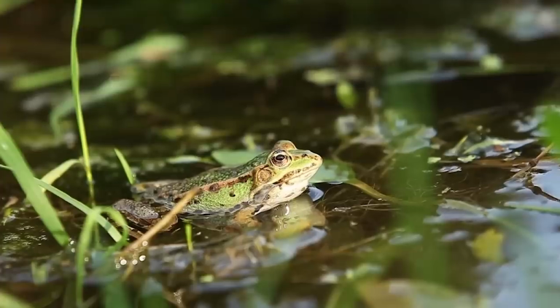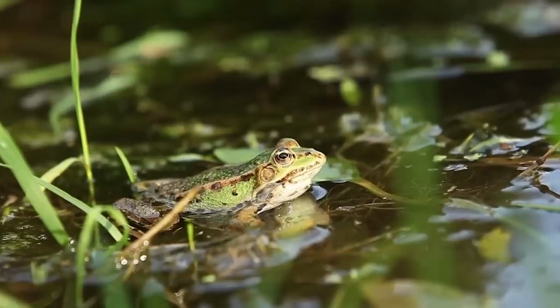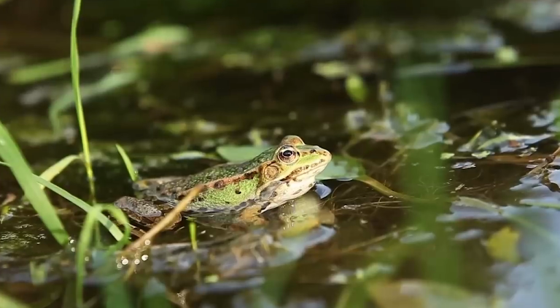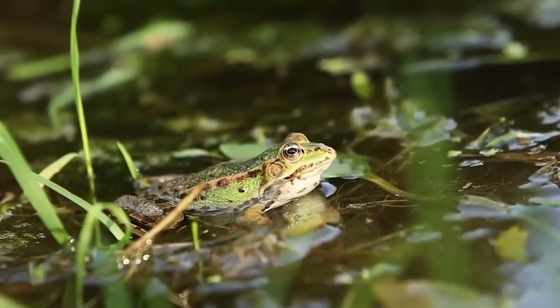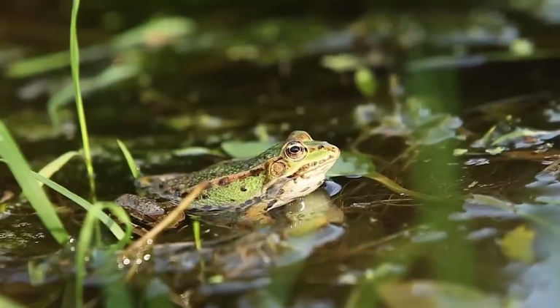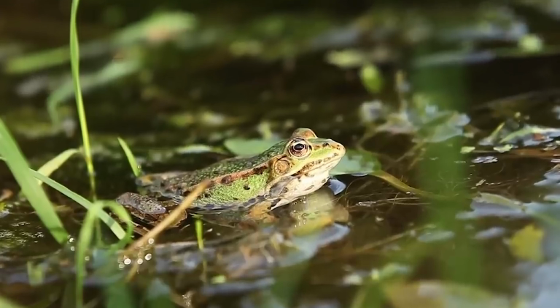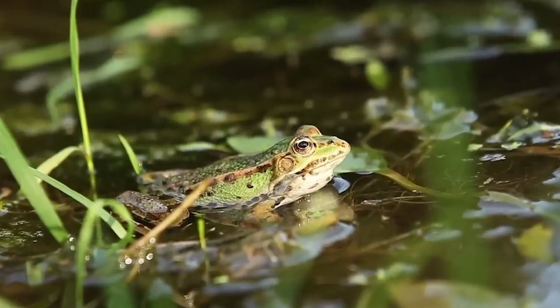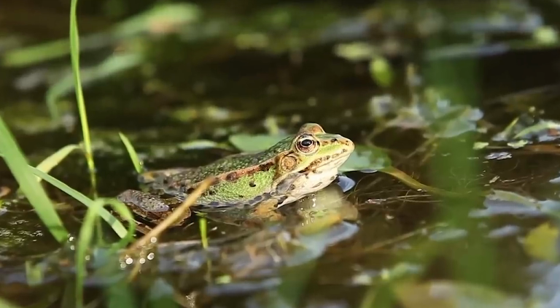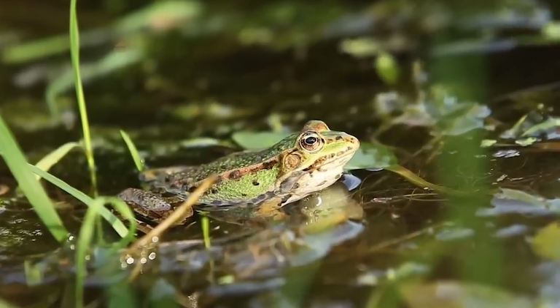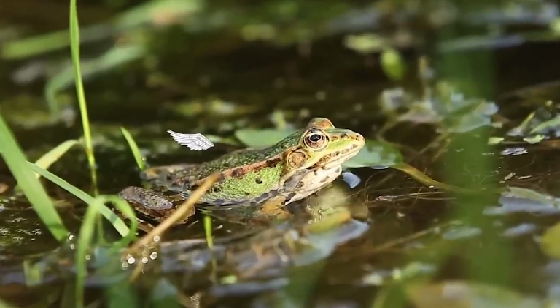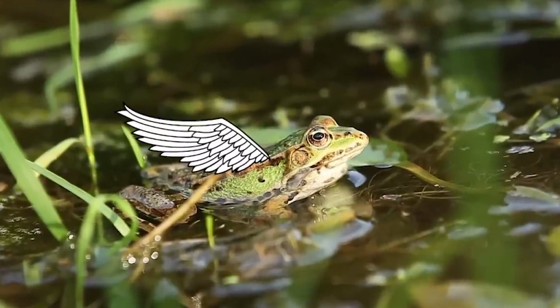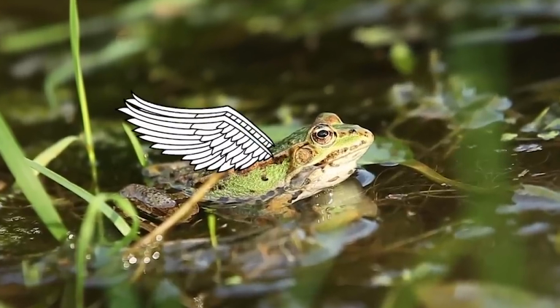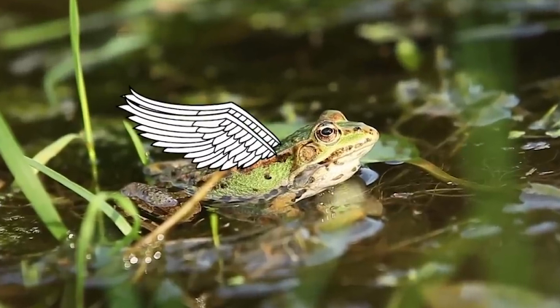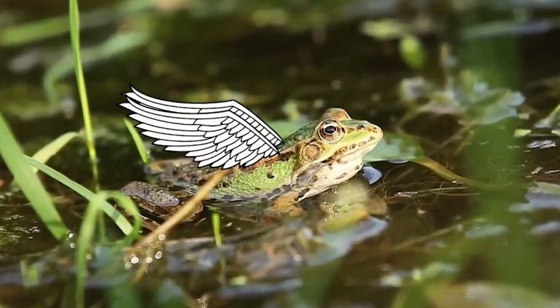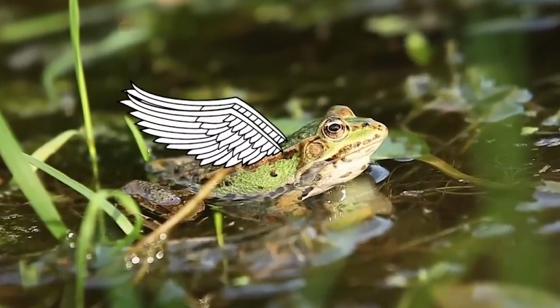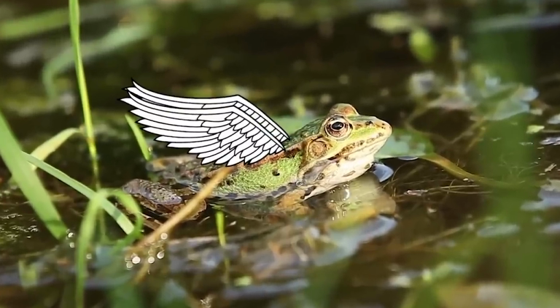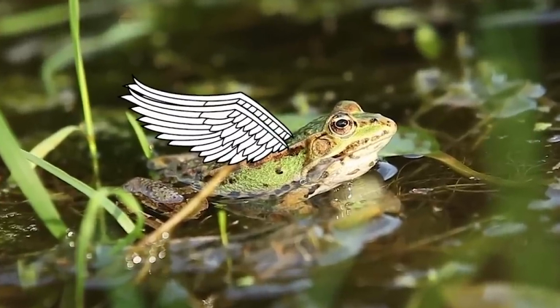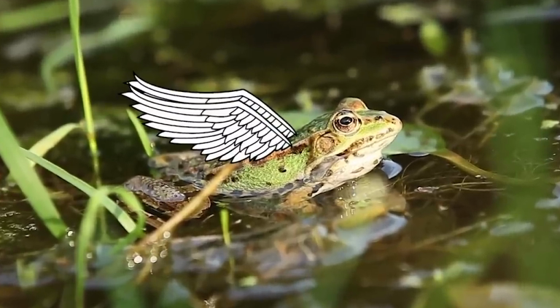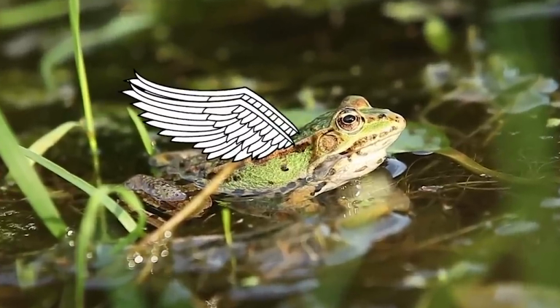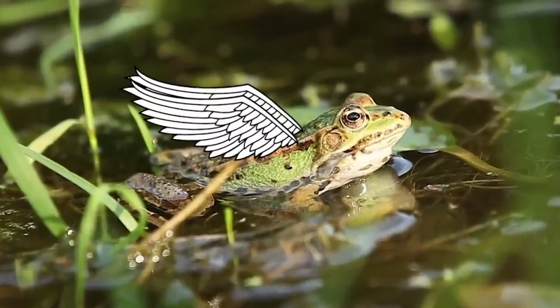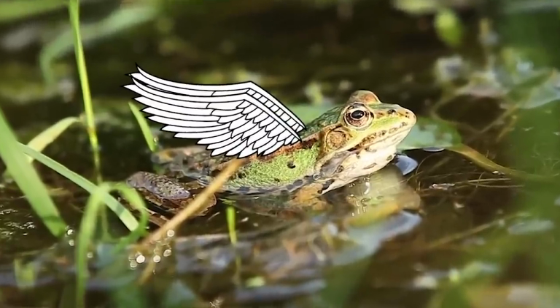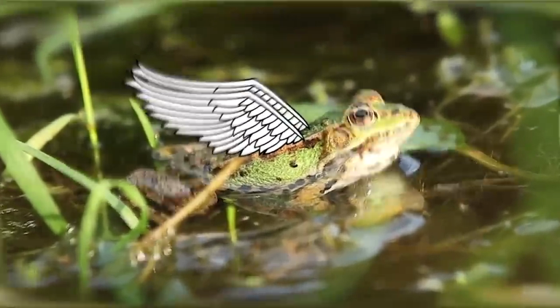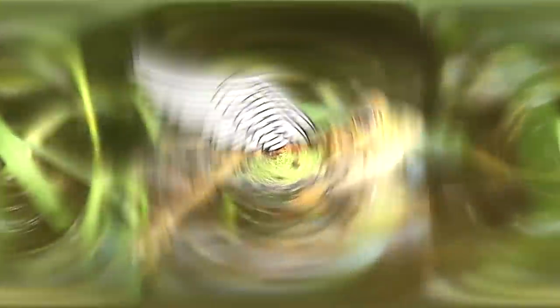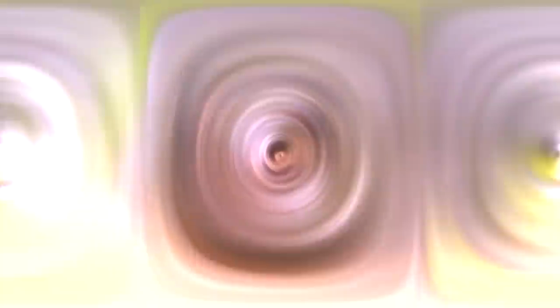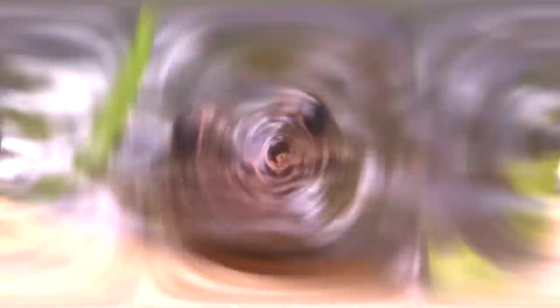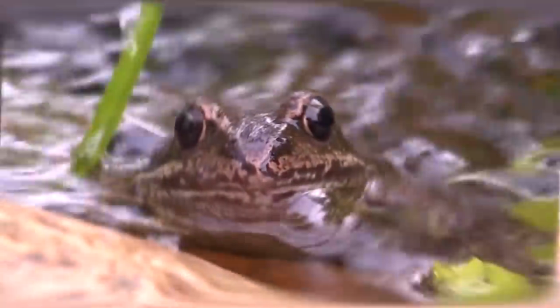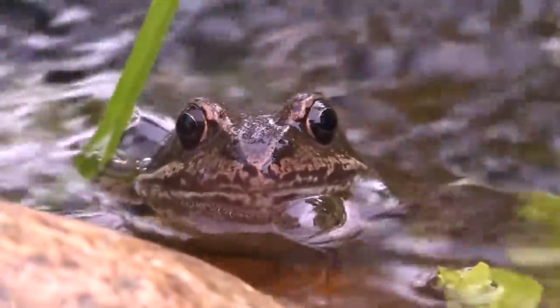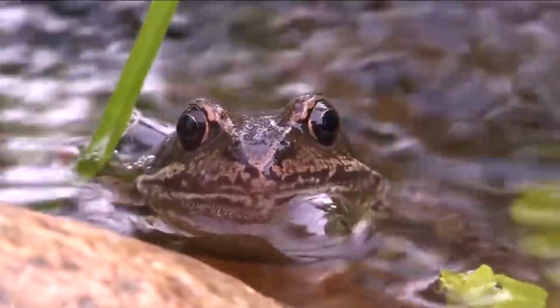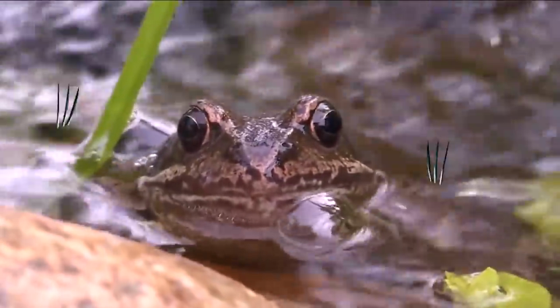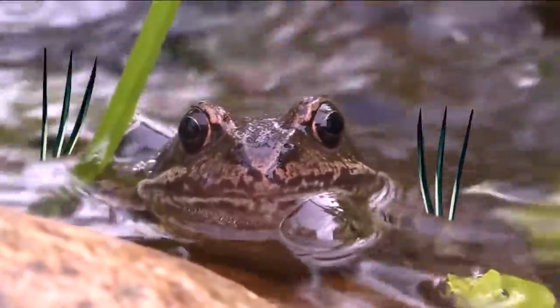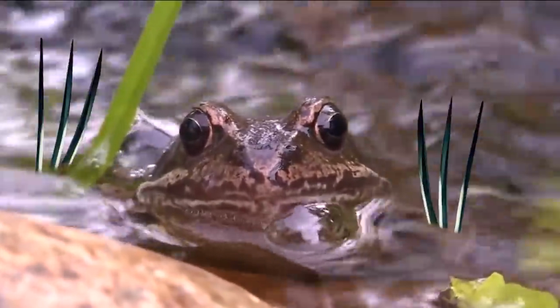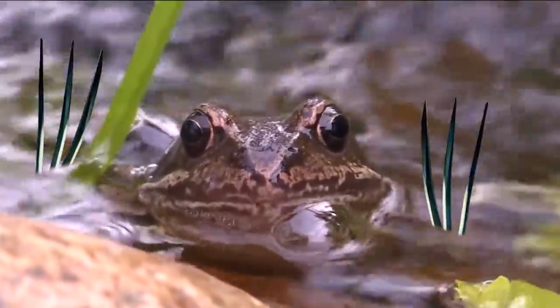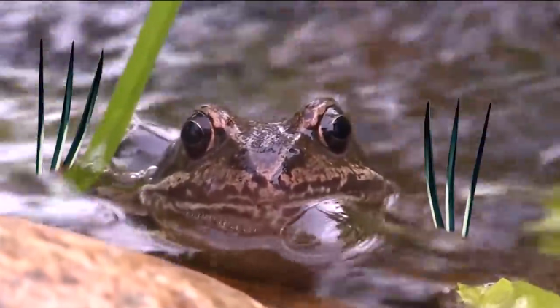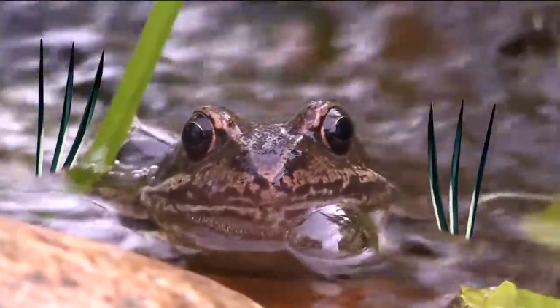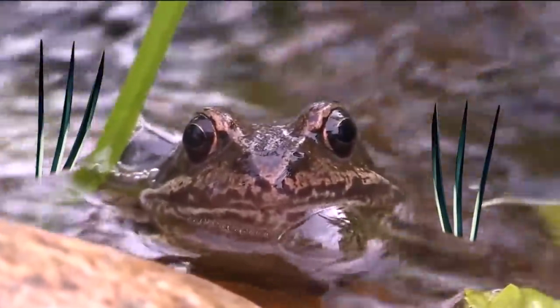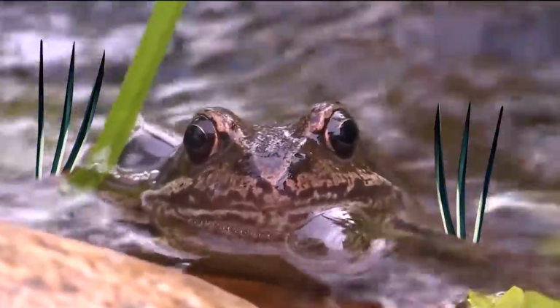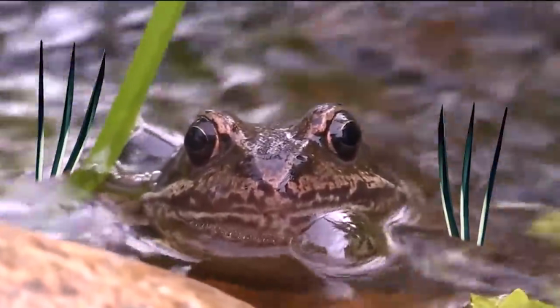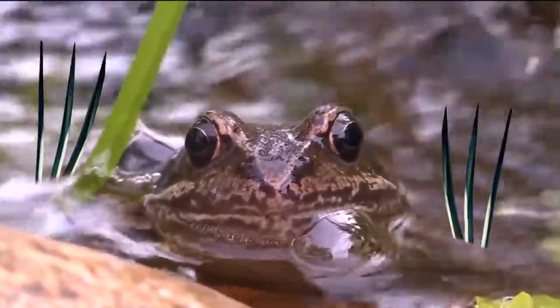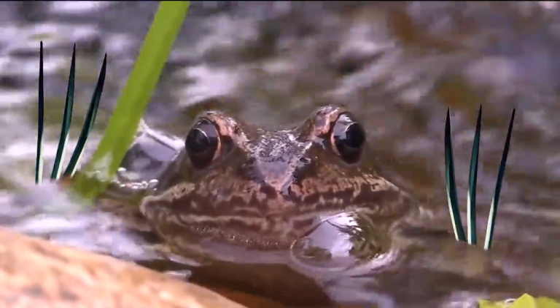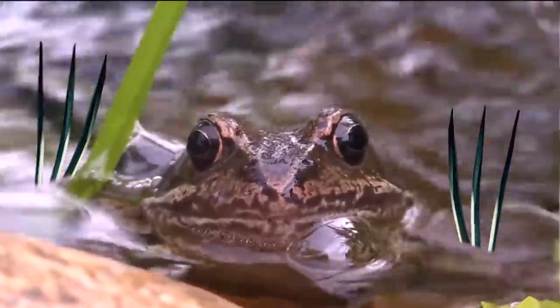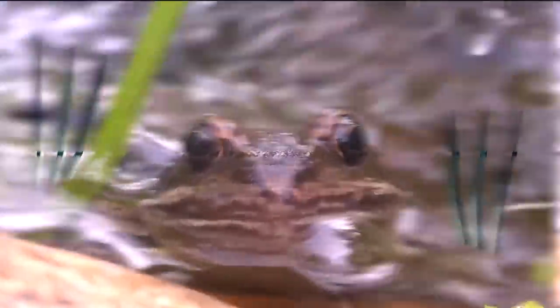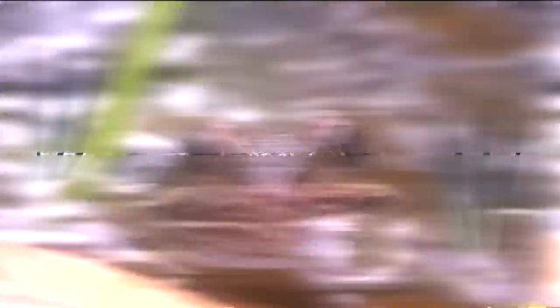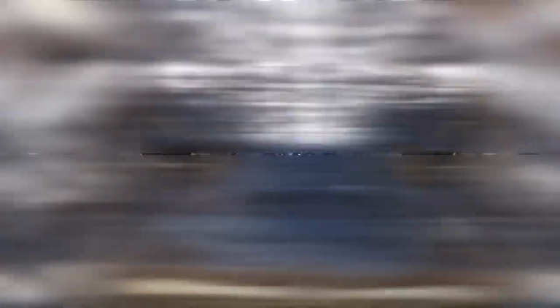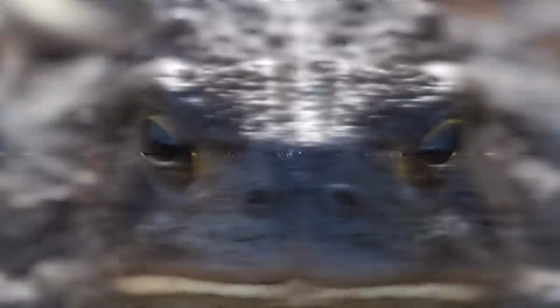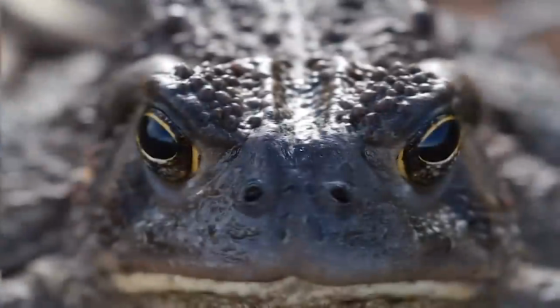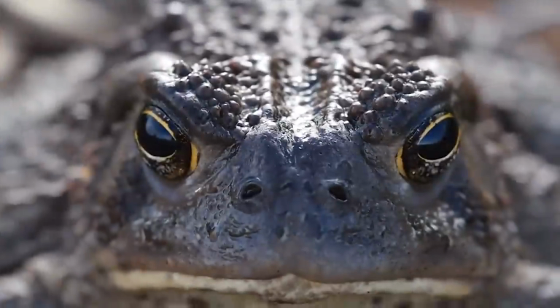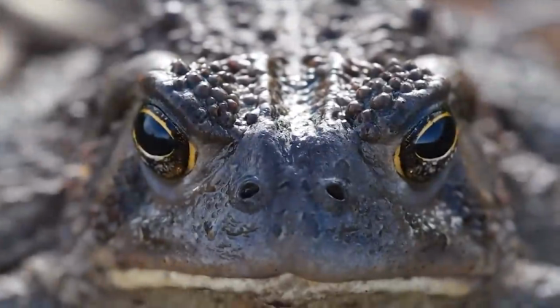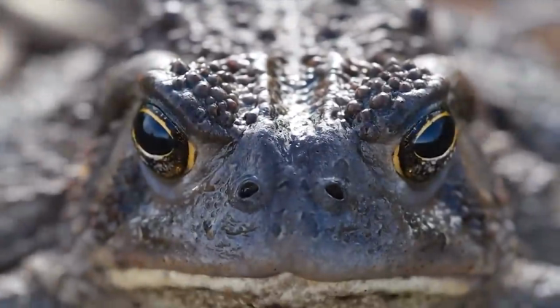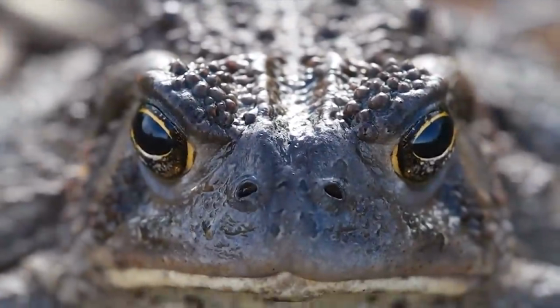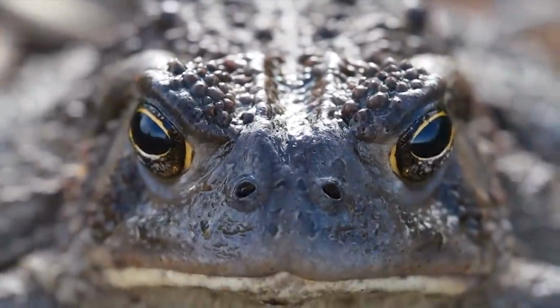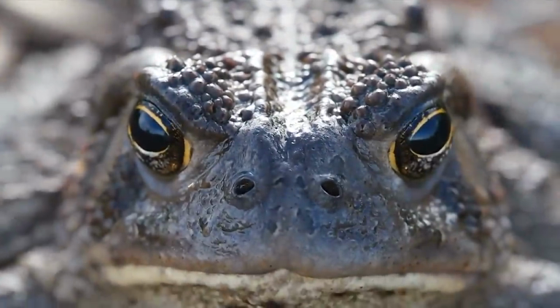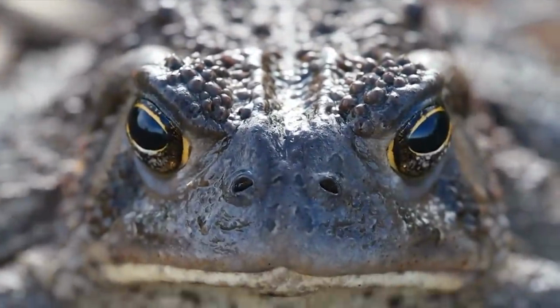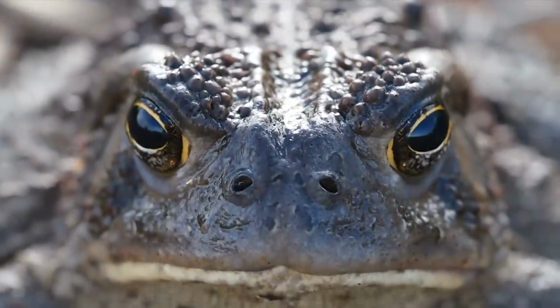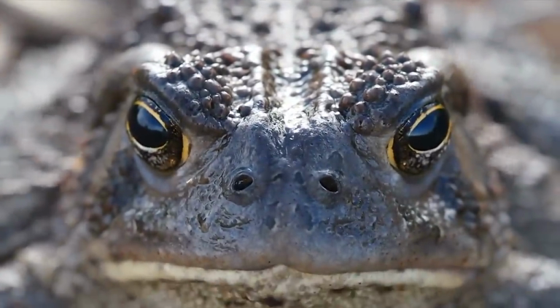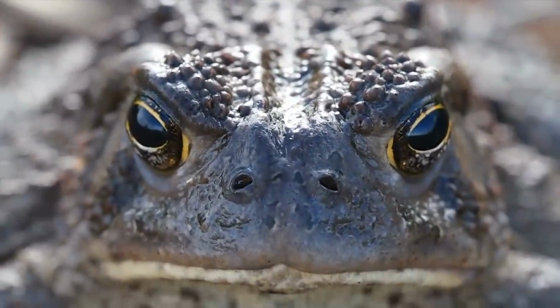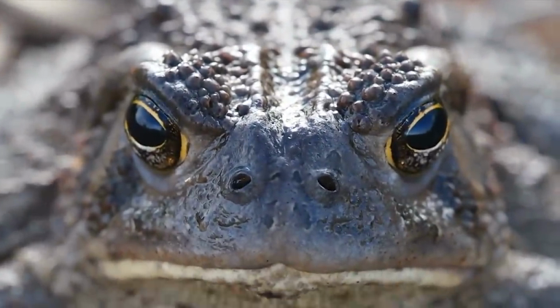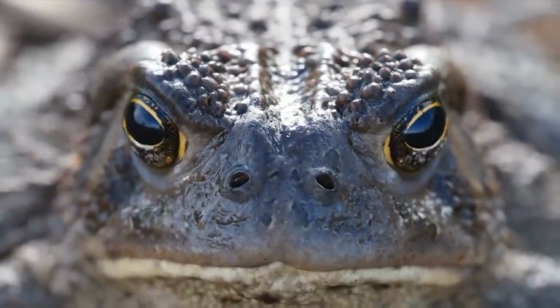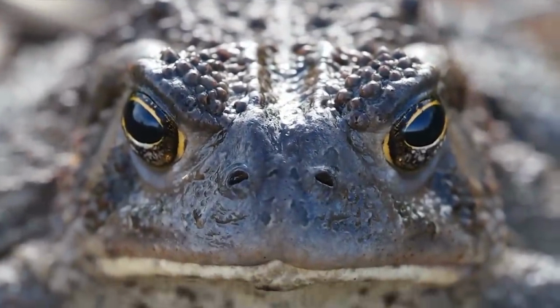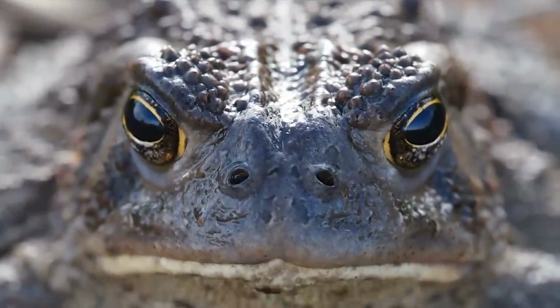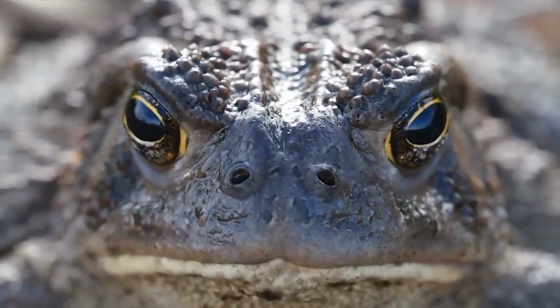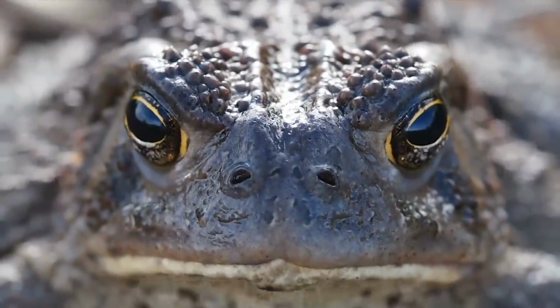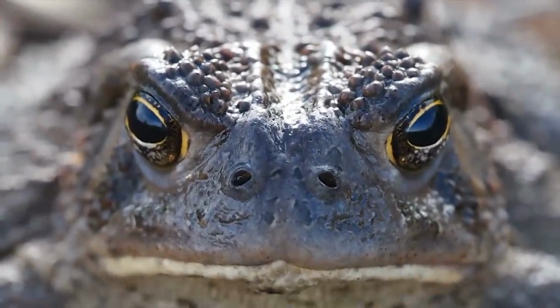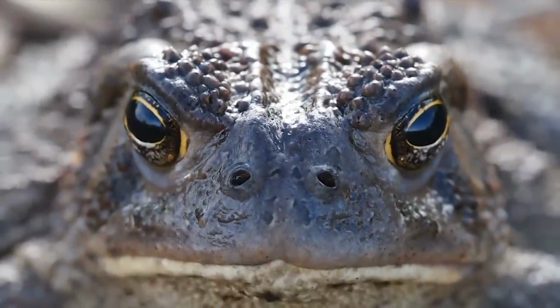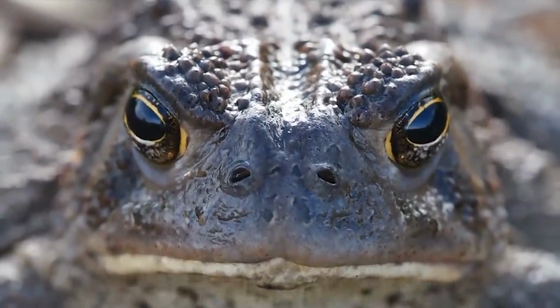From a frog that can fly through the air to a frog with claws like Wolverine, these are the strangest amphibians in nature.